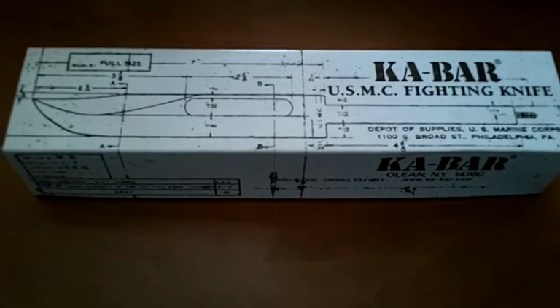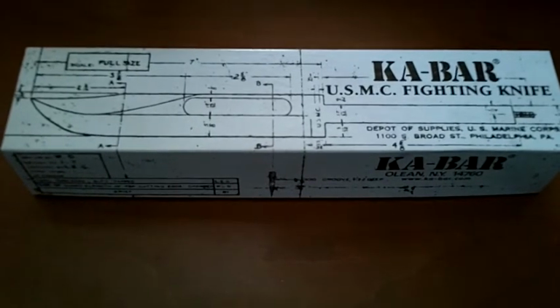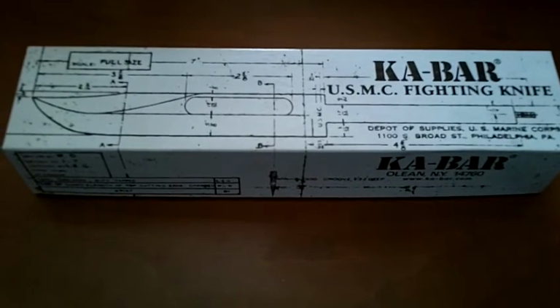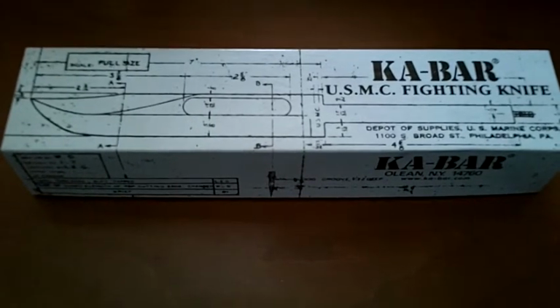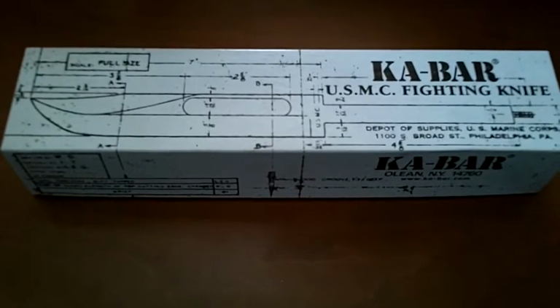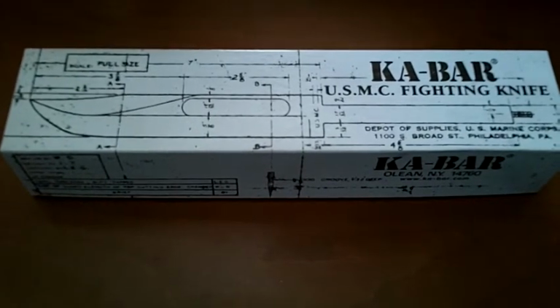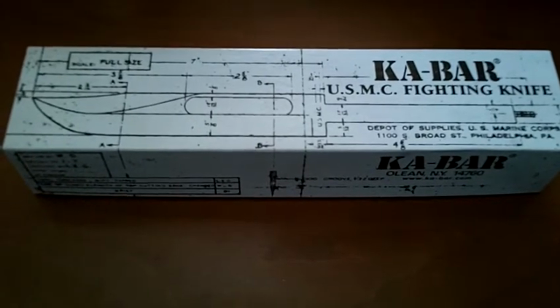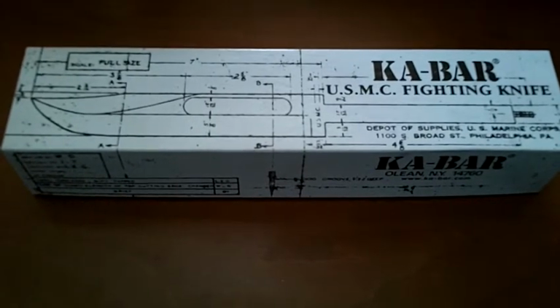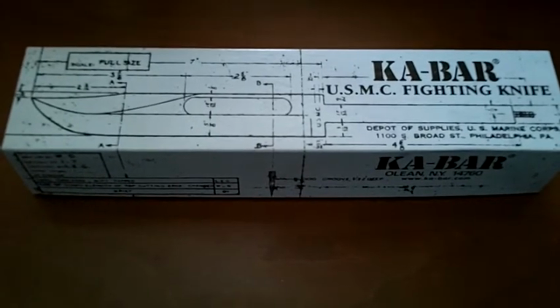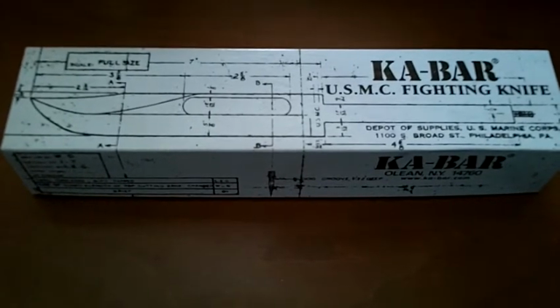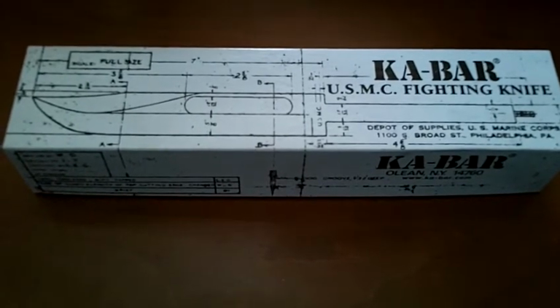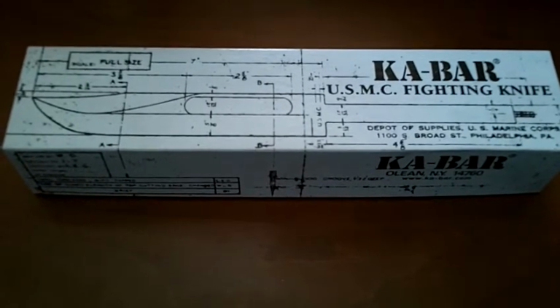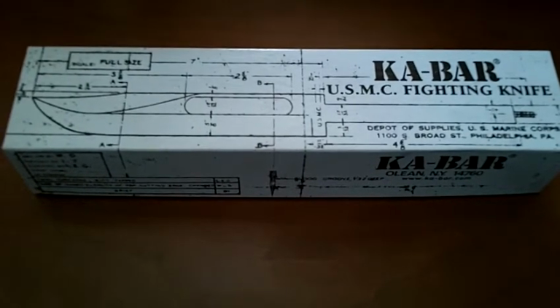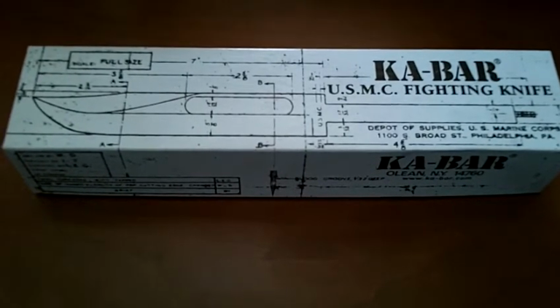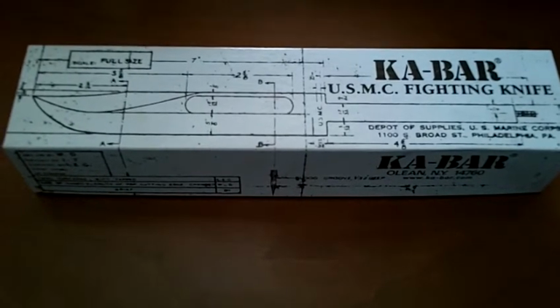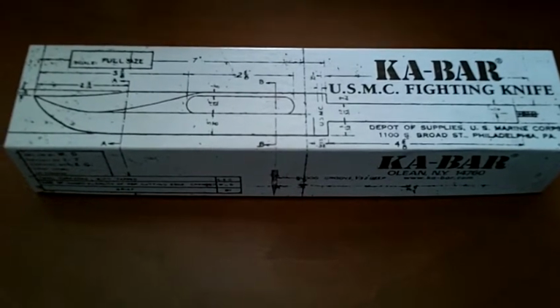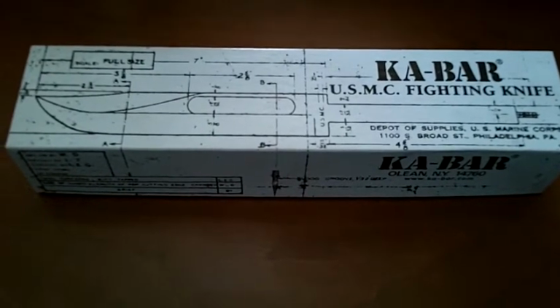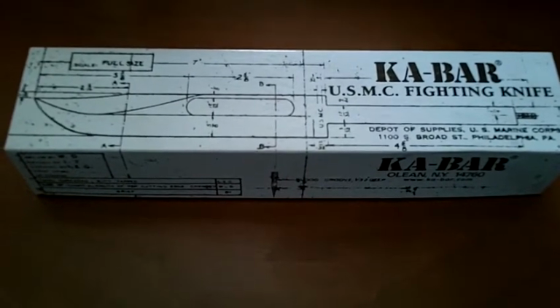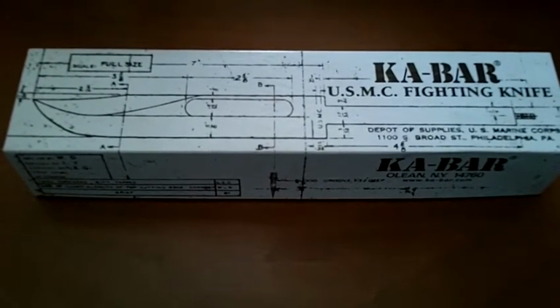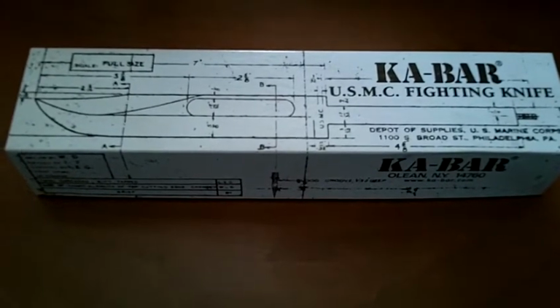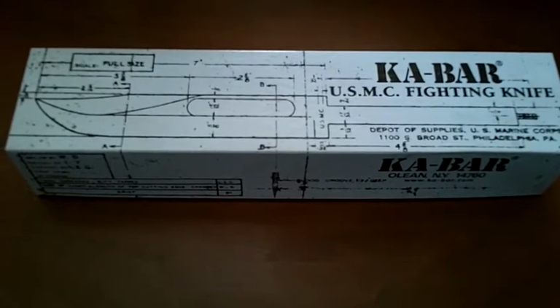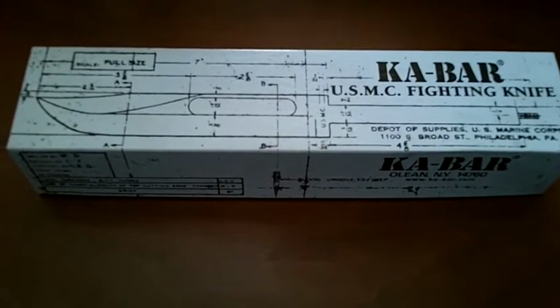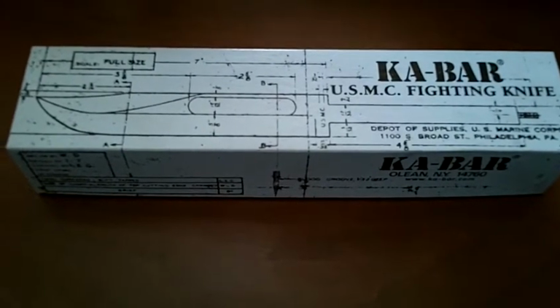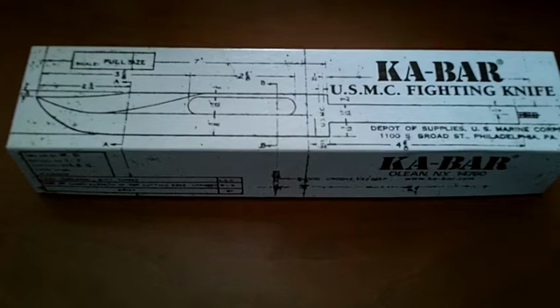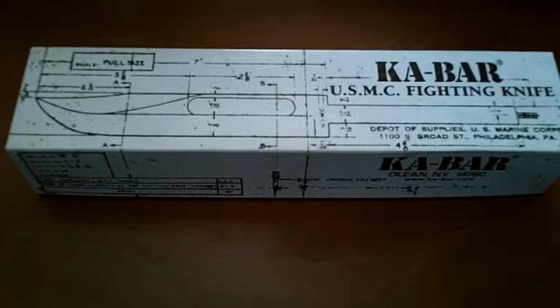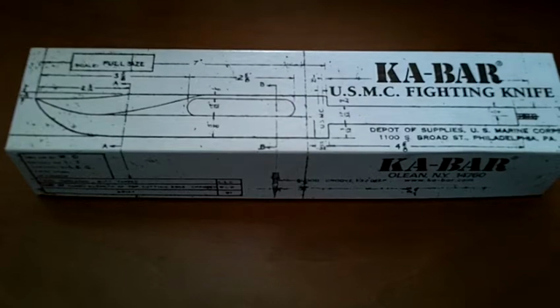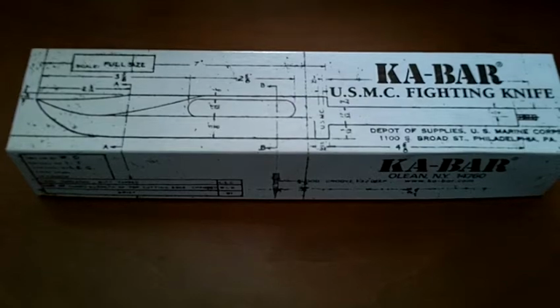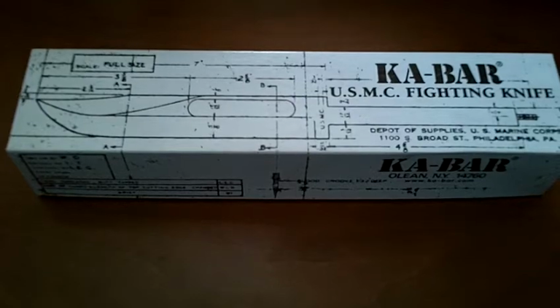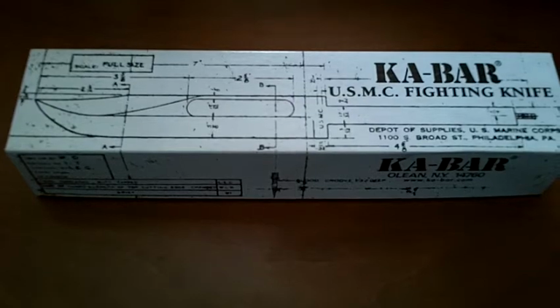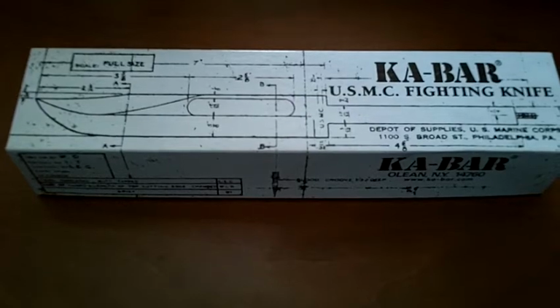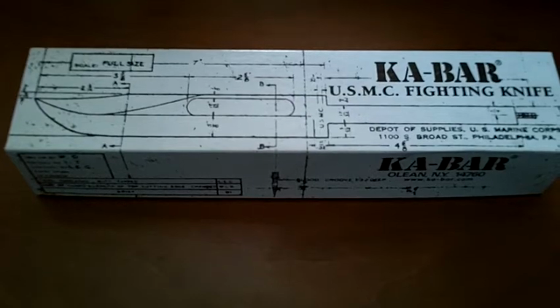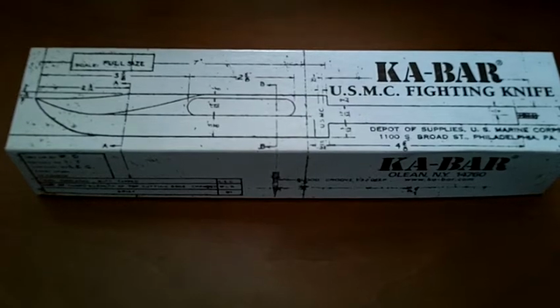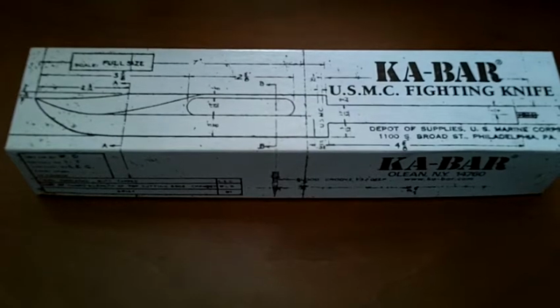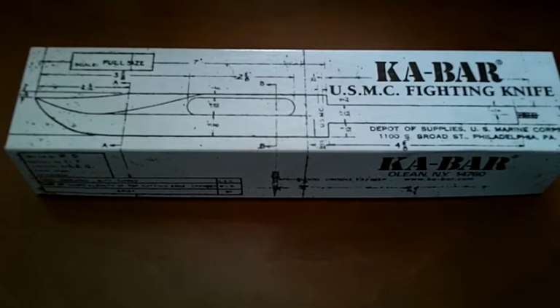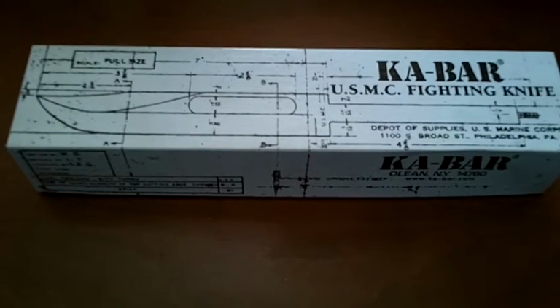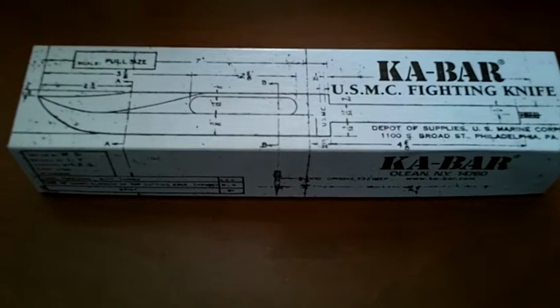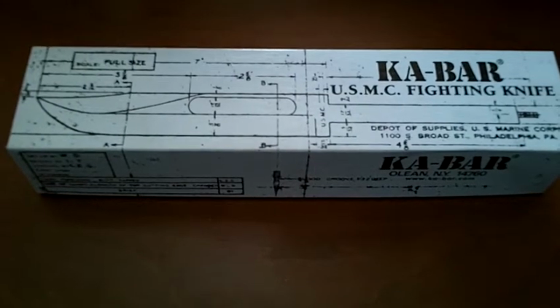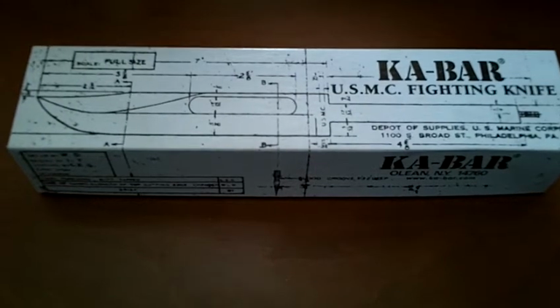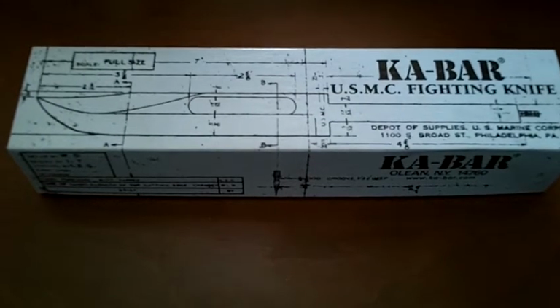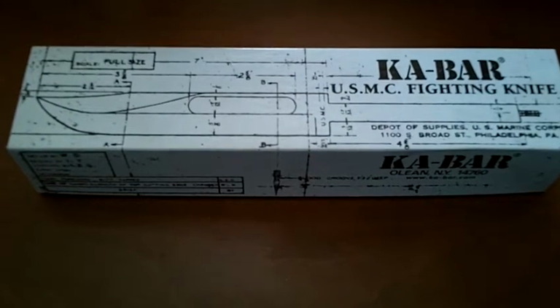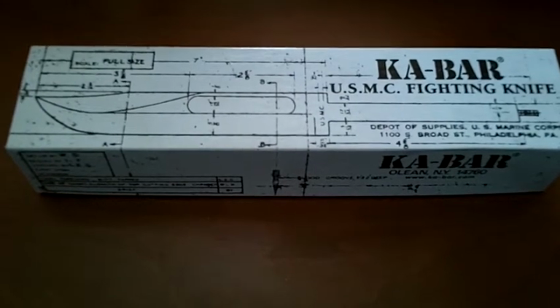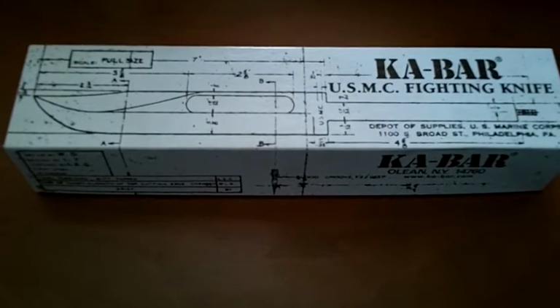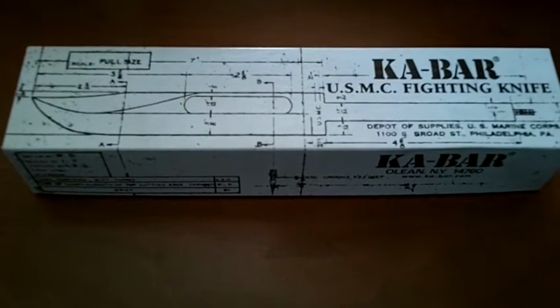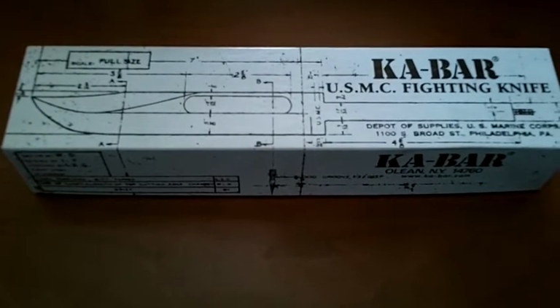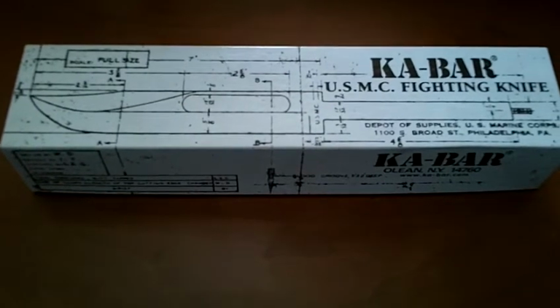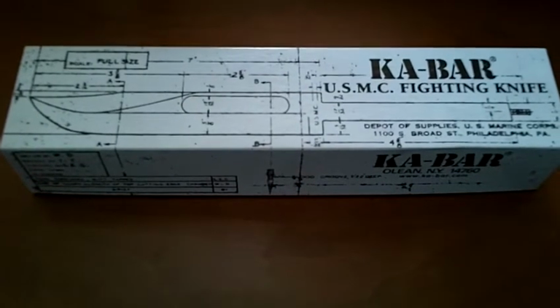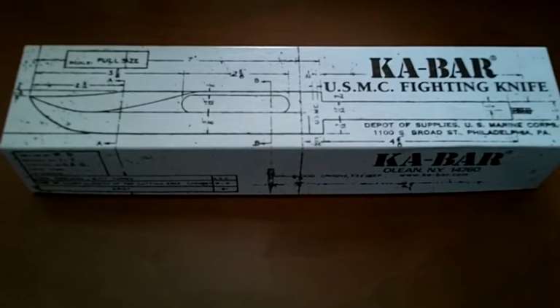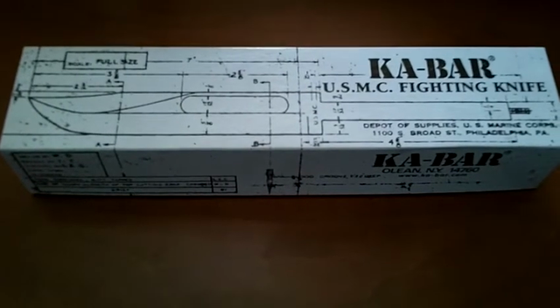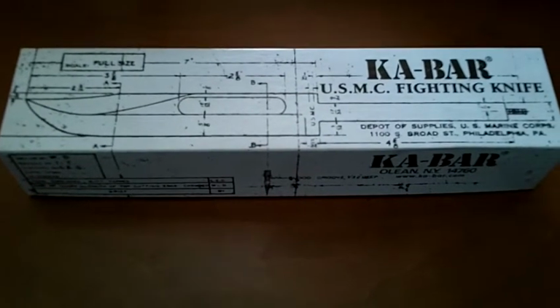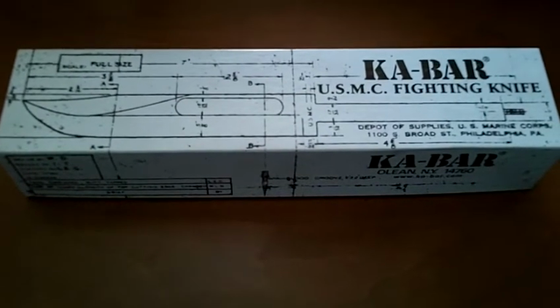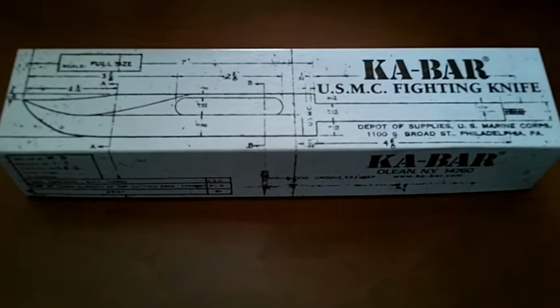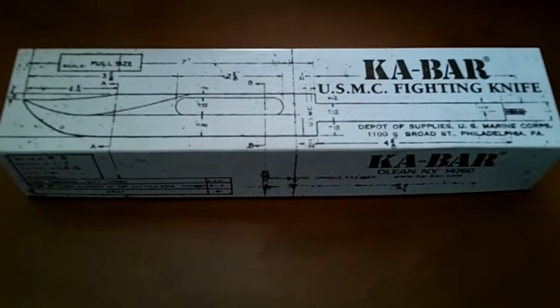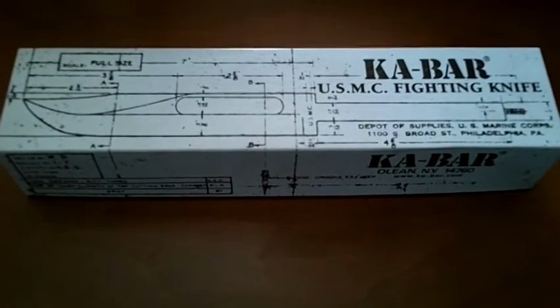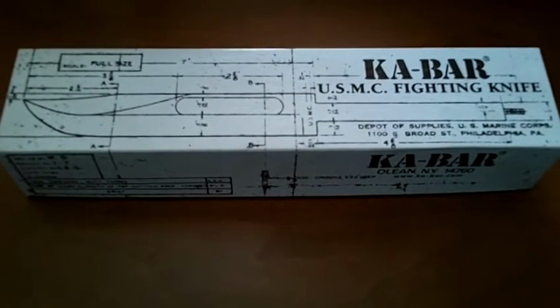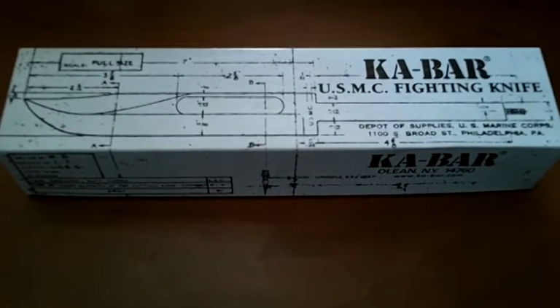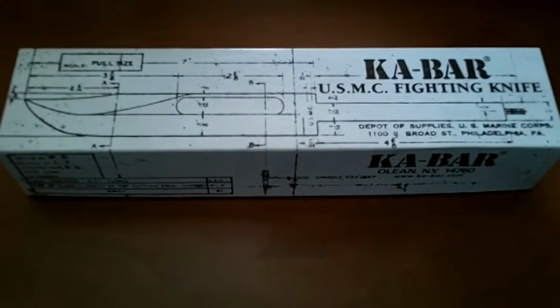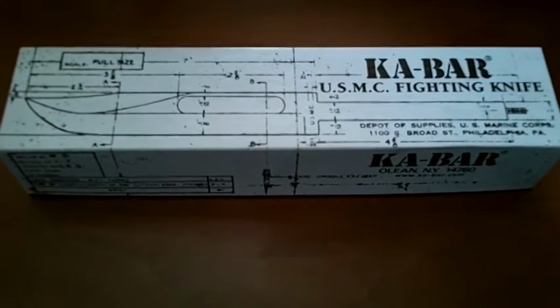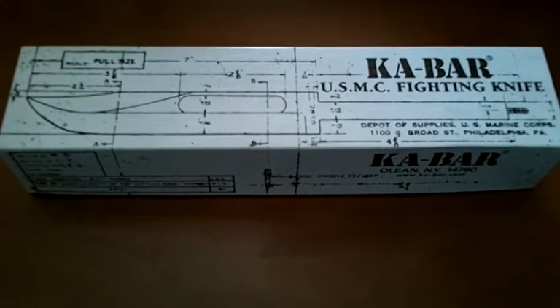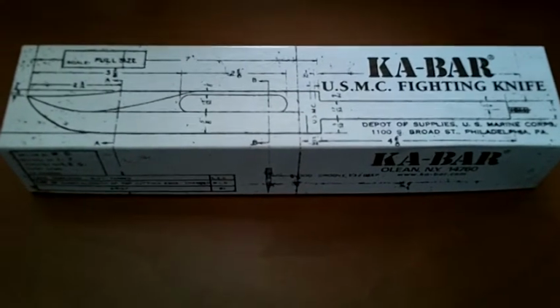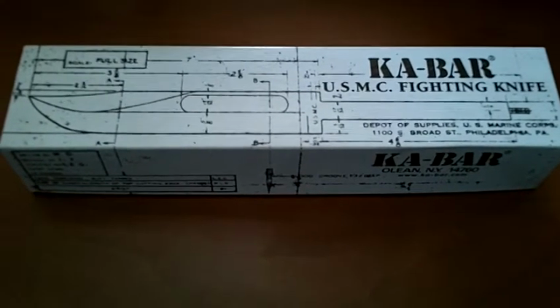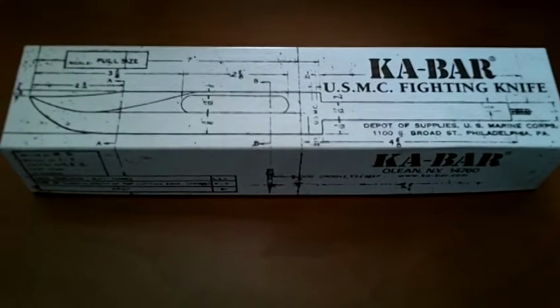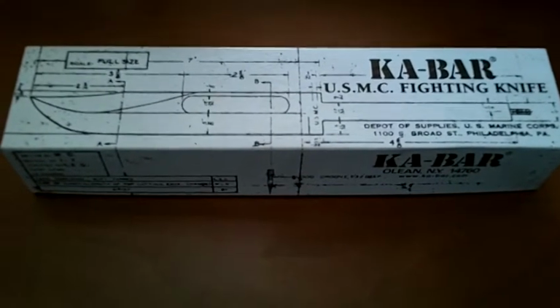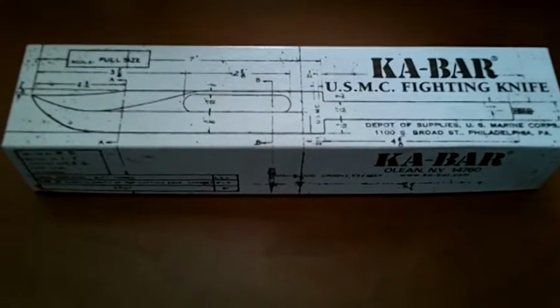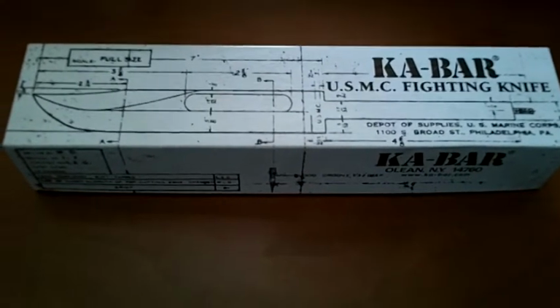So I got the full size. This was, I think, $60, and this is a pretty good quality knife.